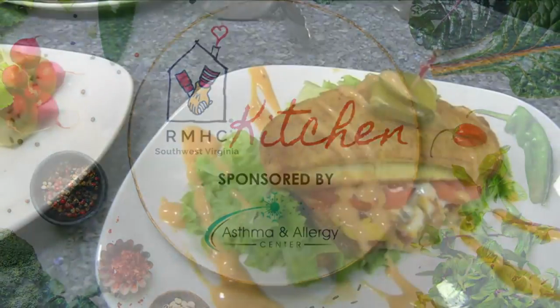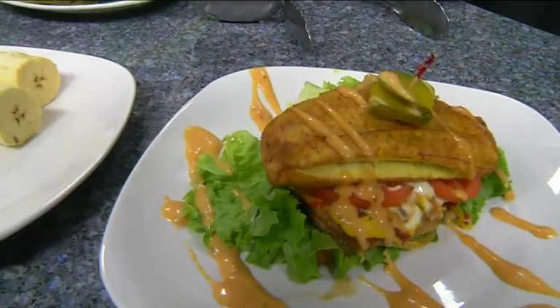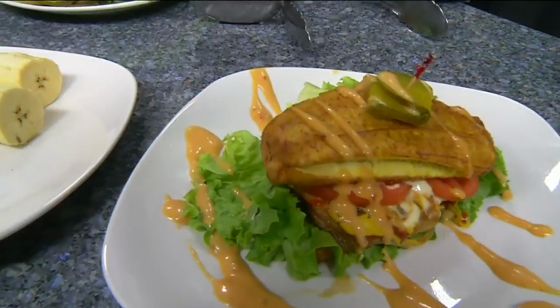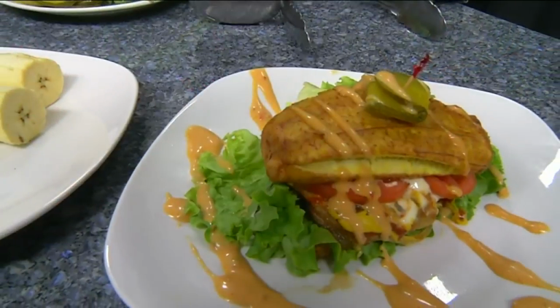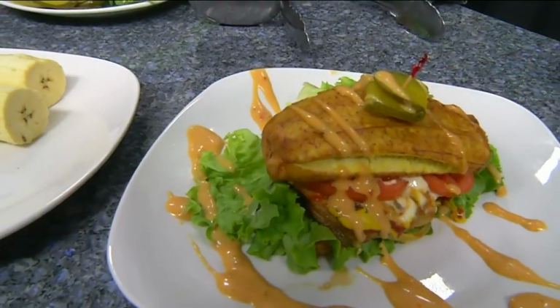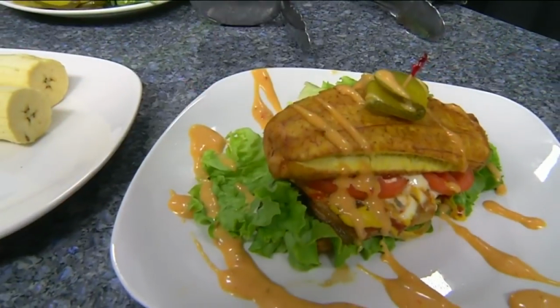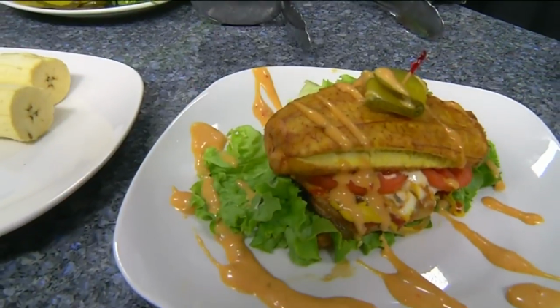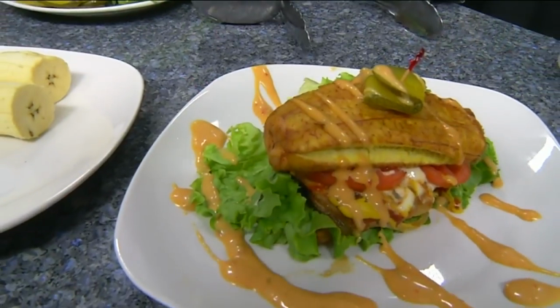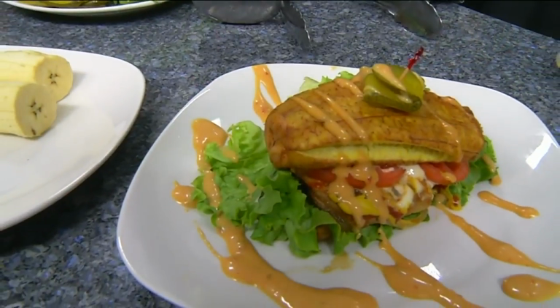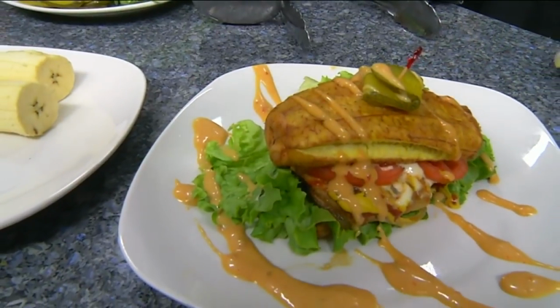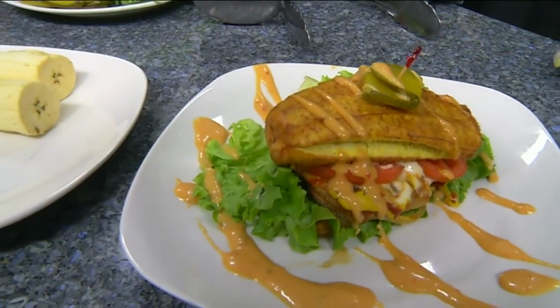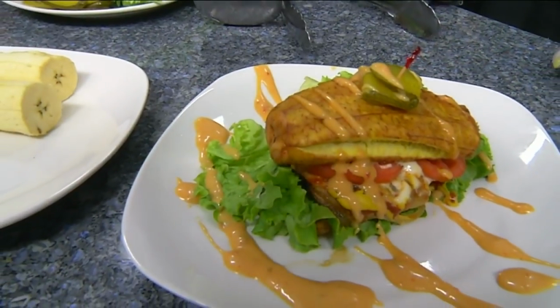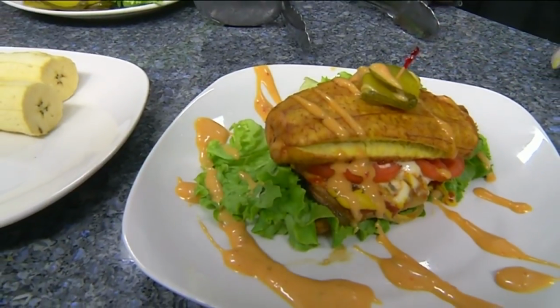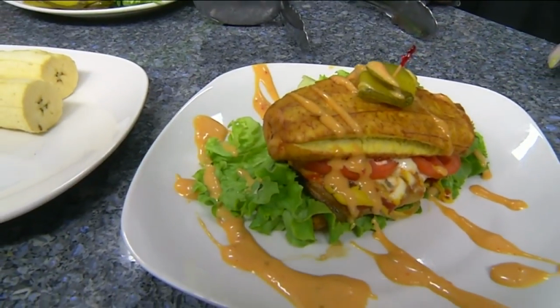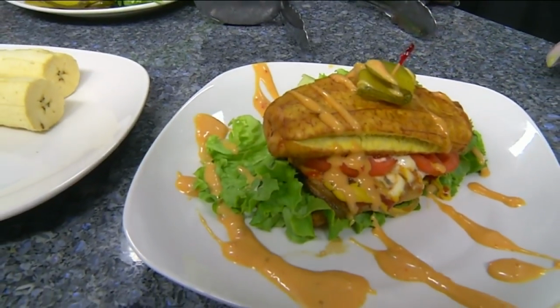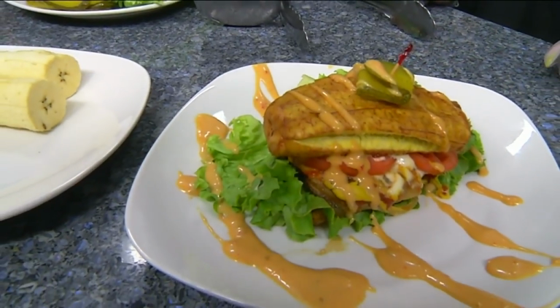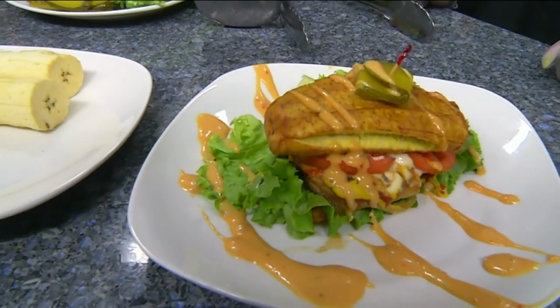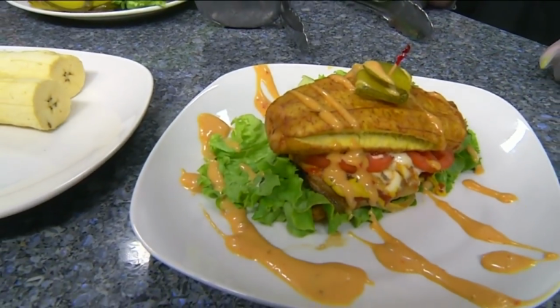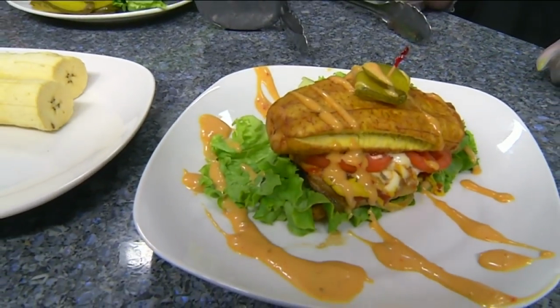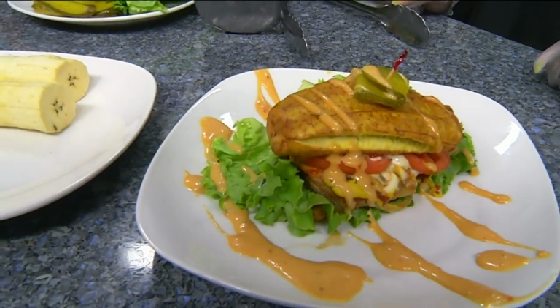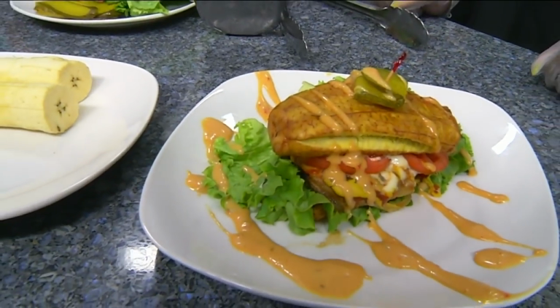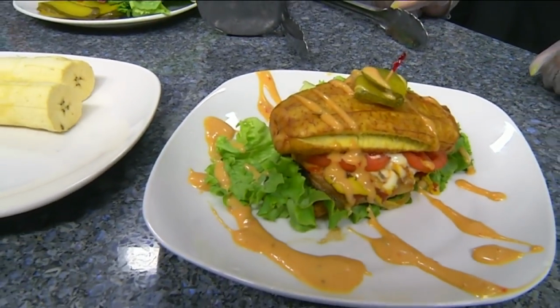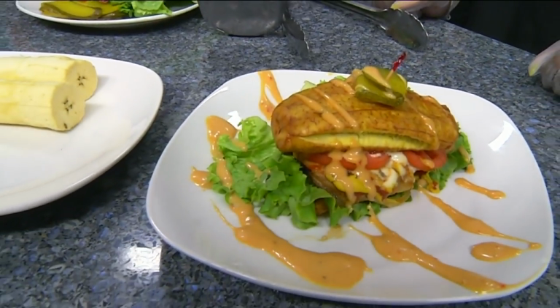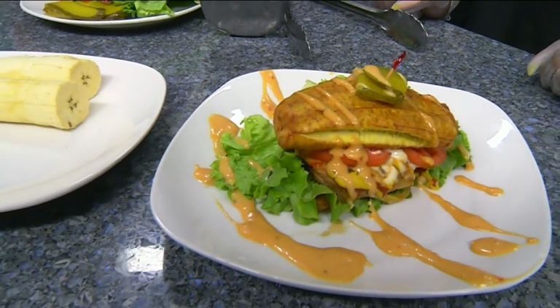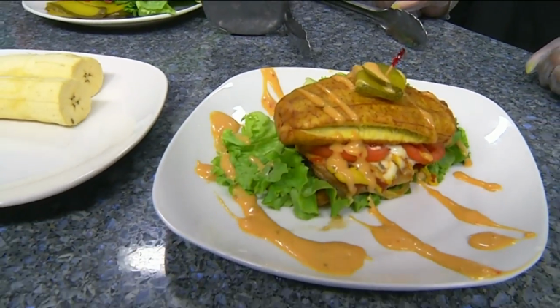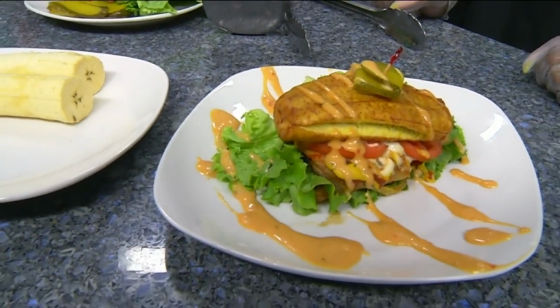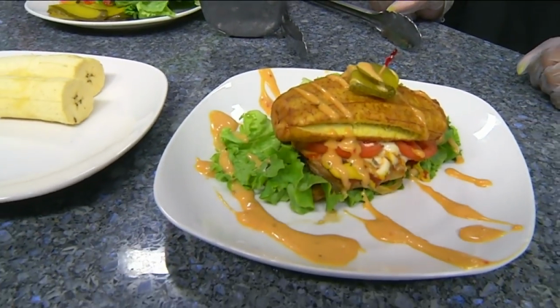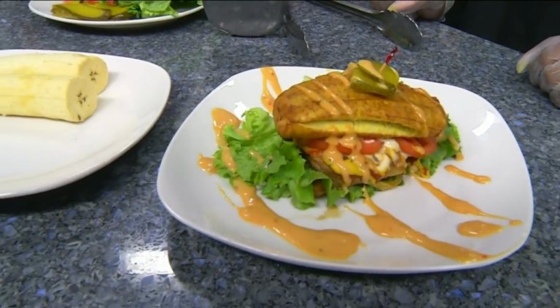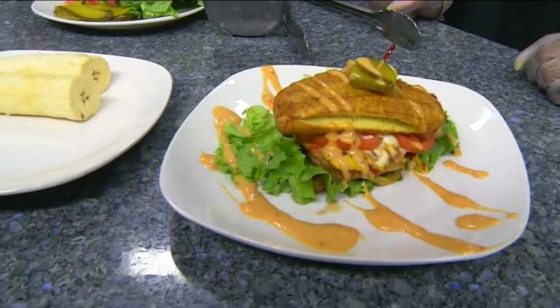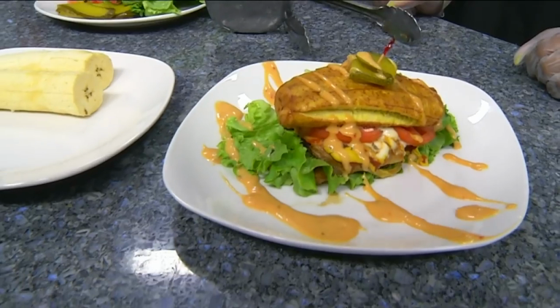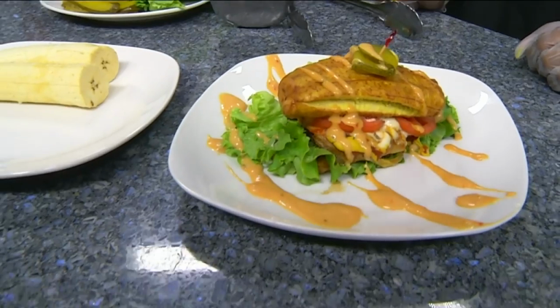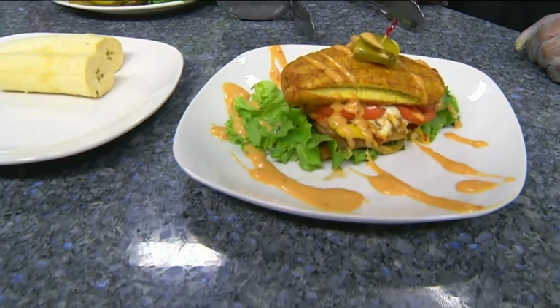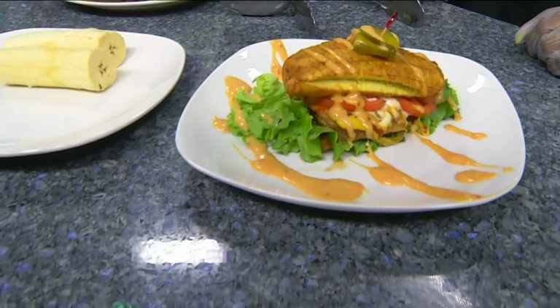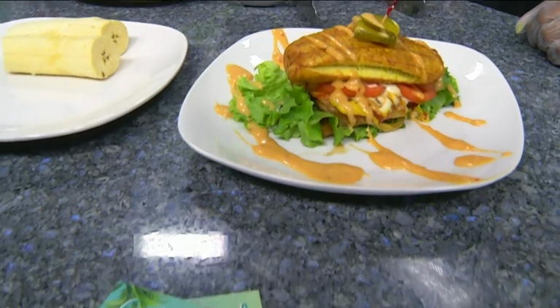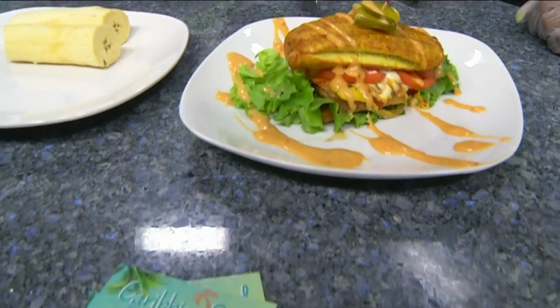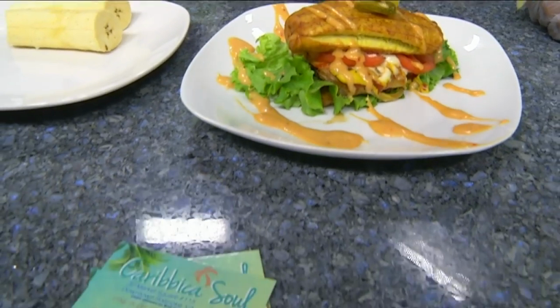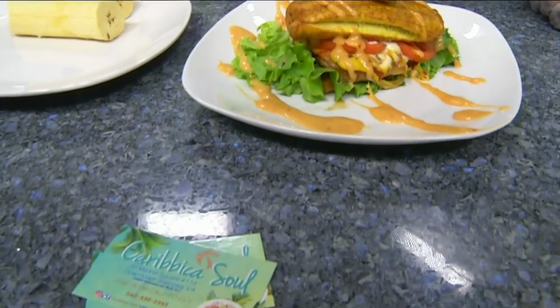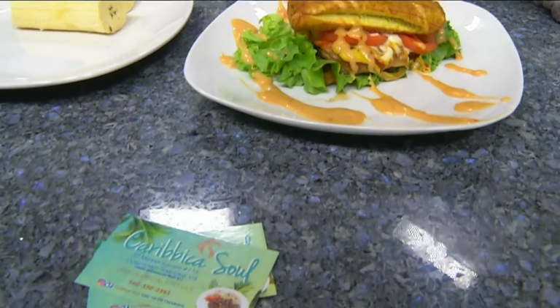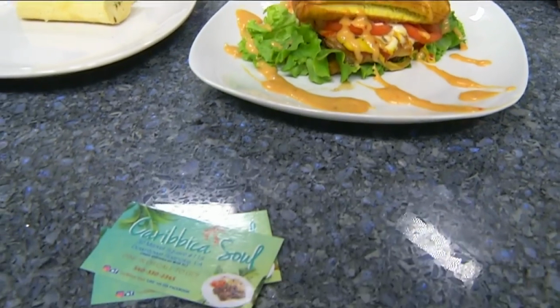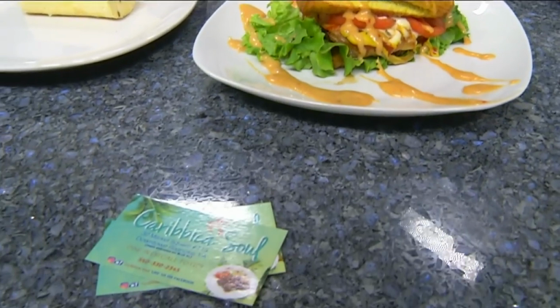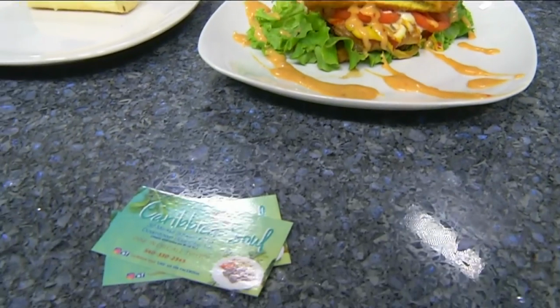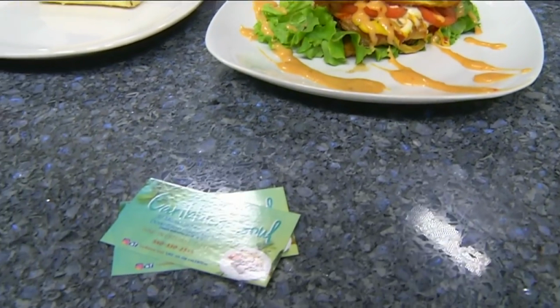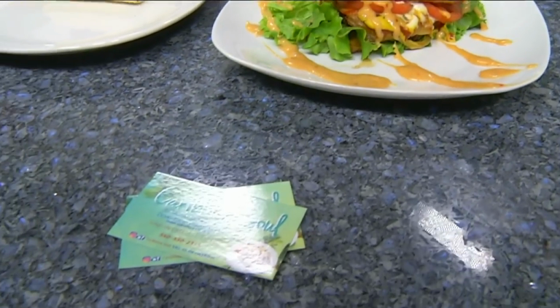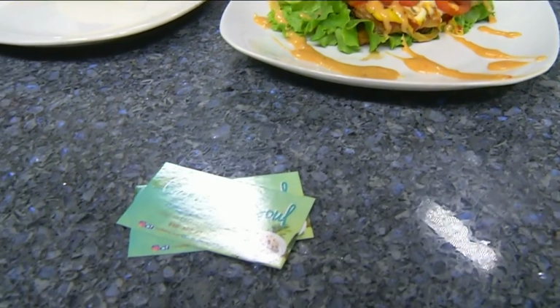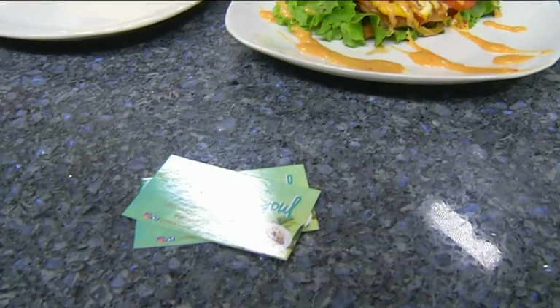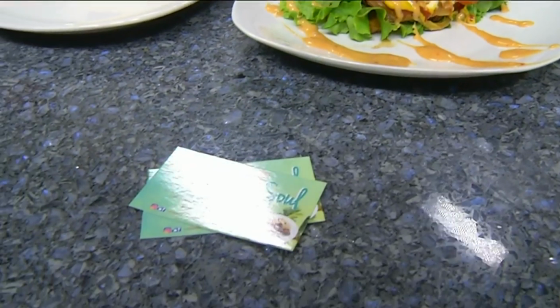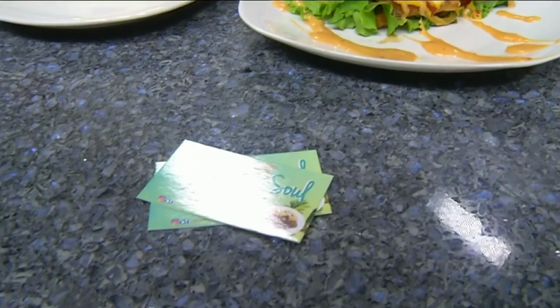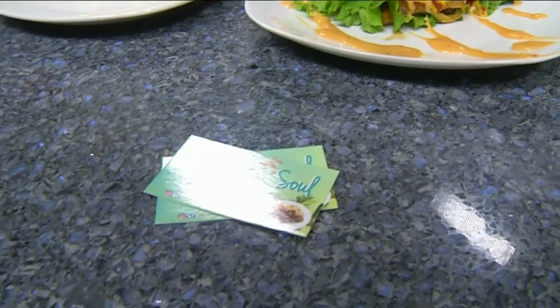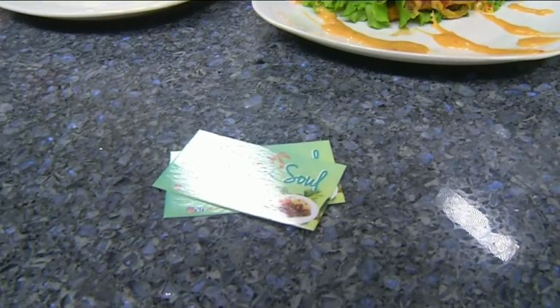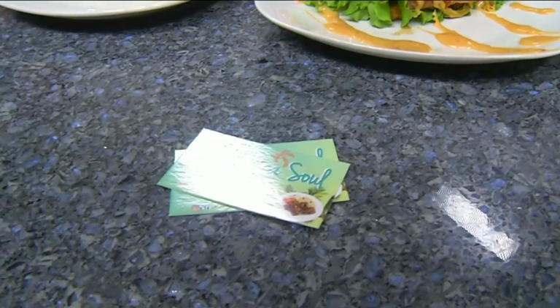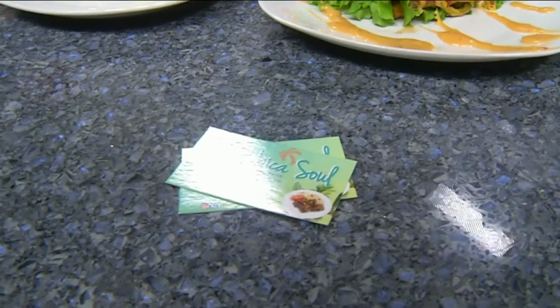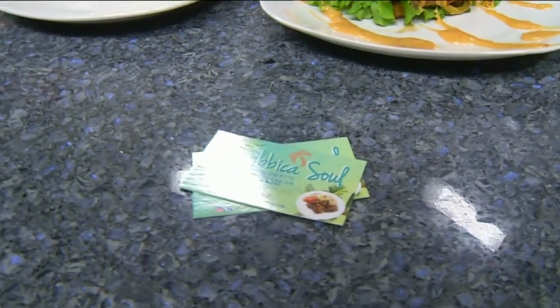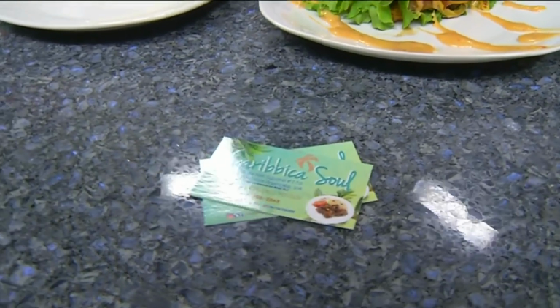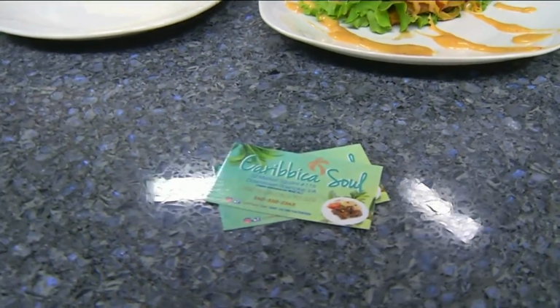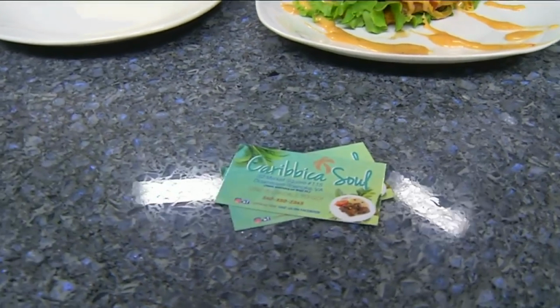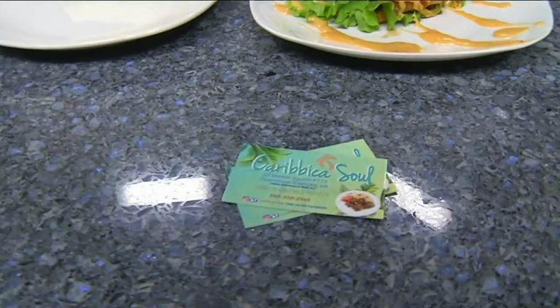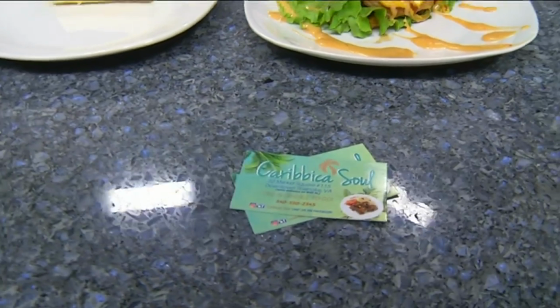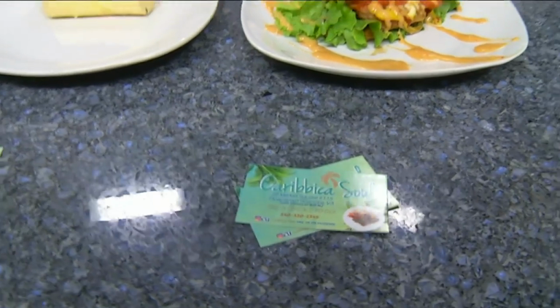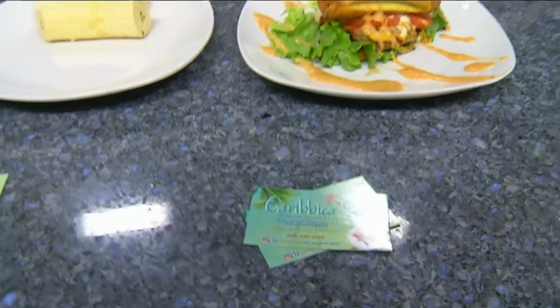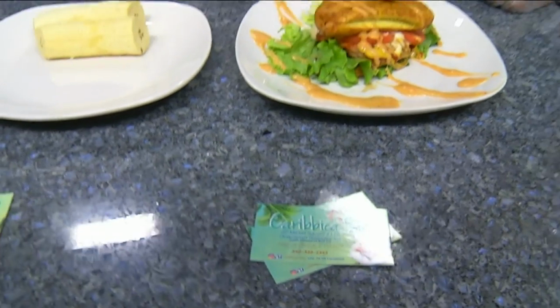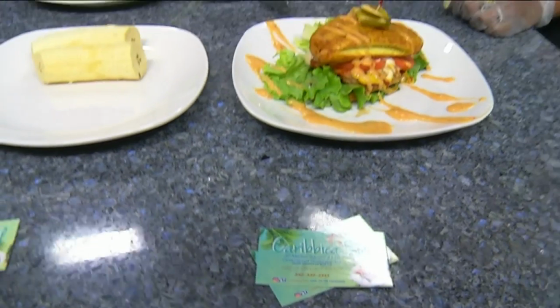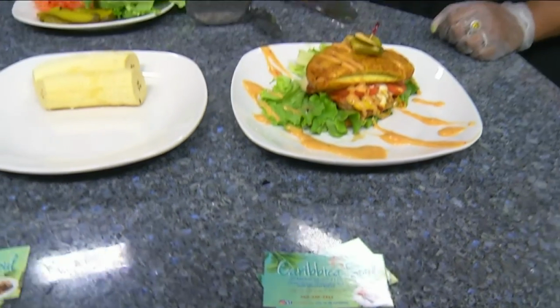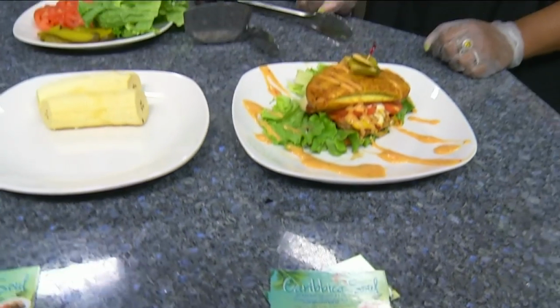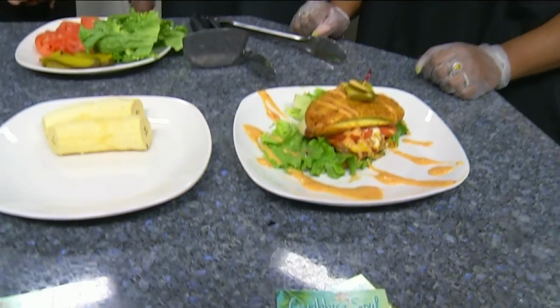We are back in the daytime kitchen with CaribicaSoul. We have our t-shirt and we have Joanne and we are making a plantain burger.